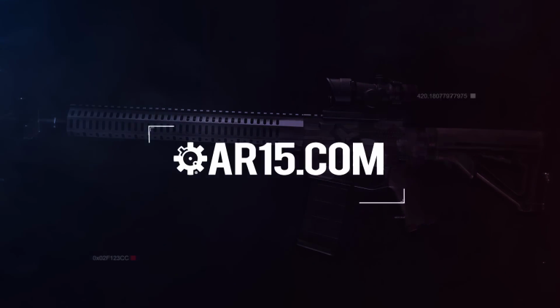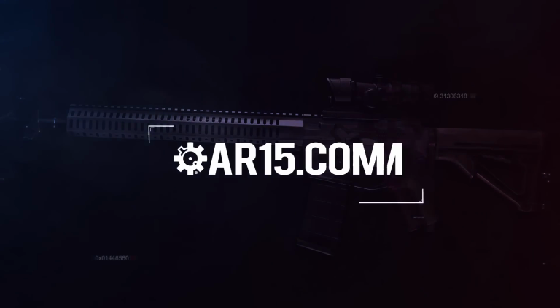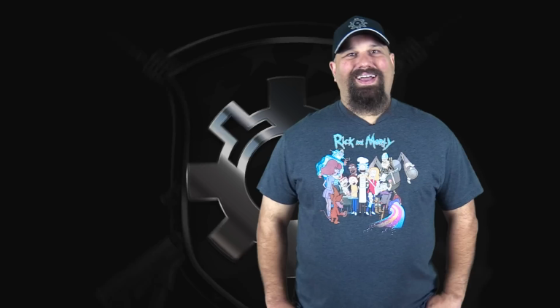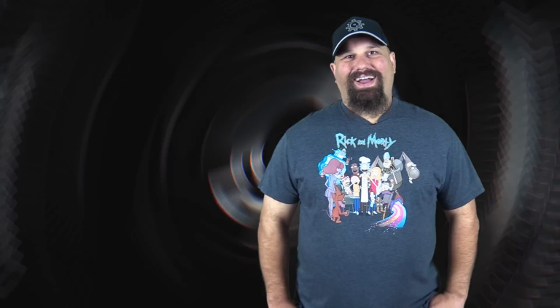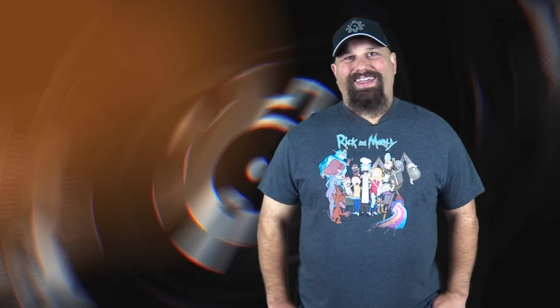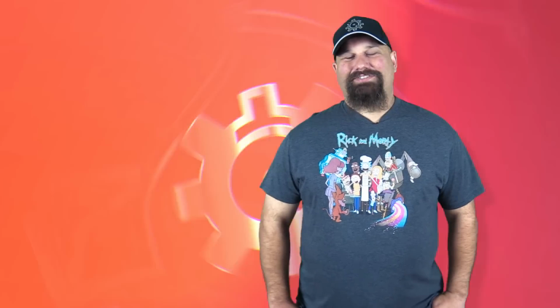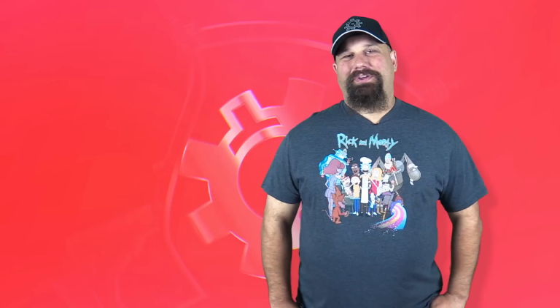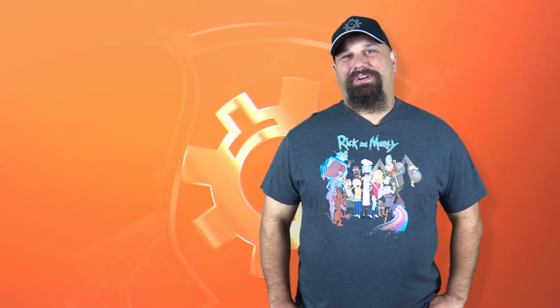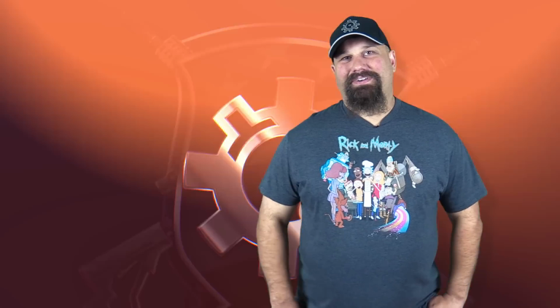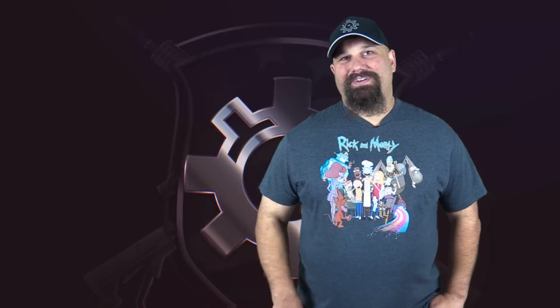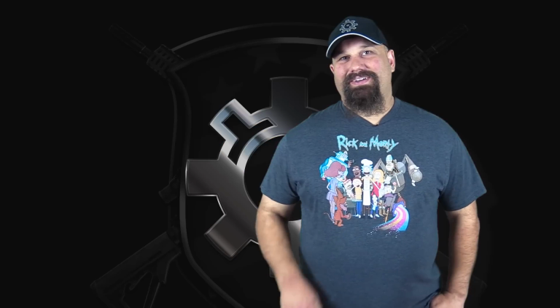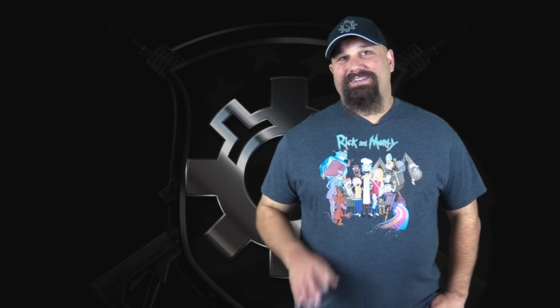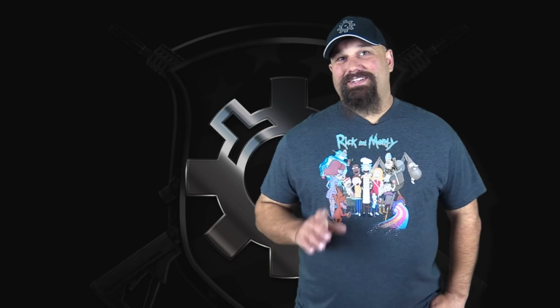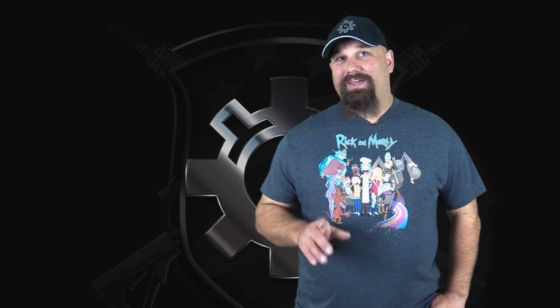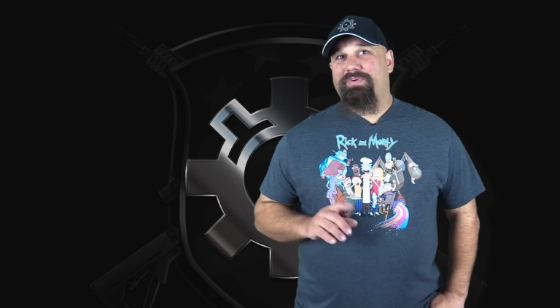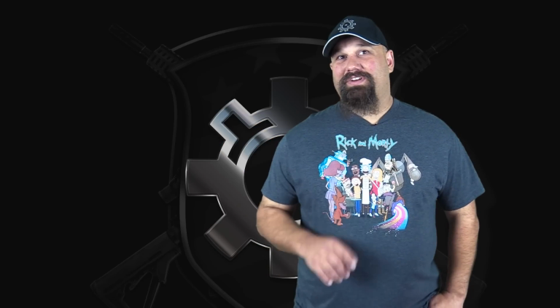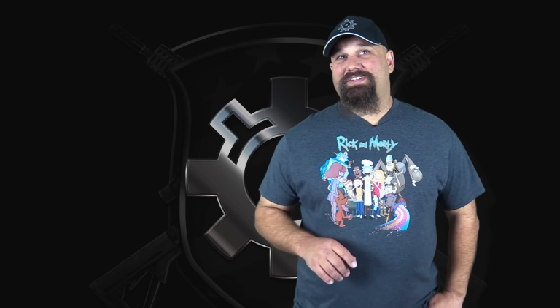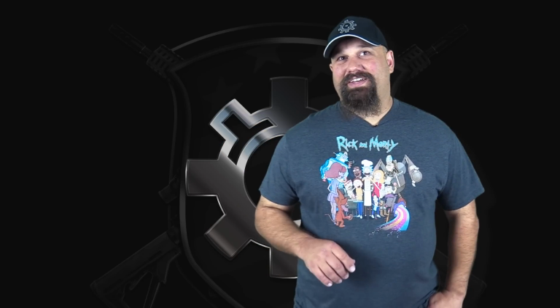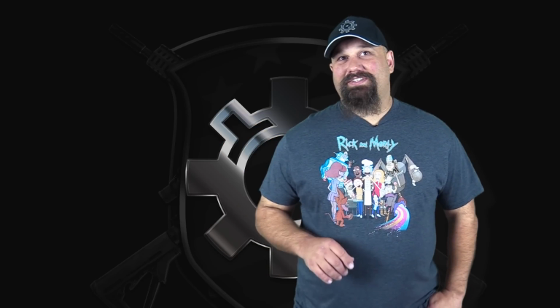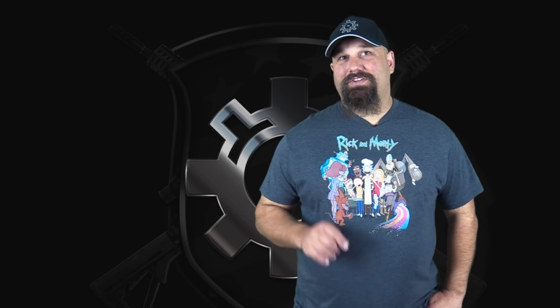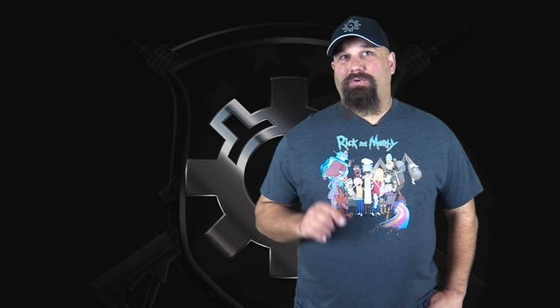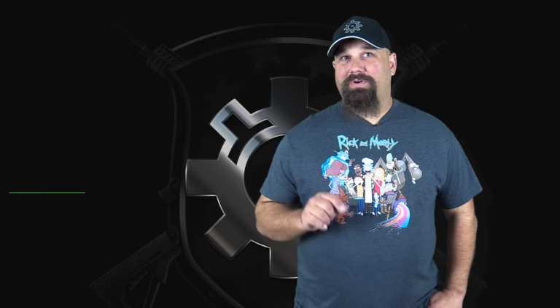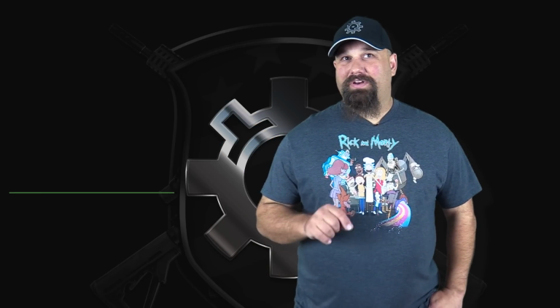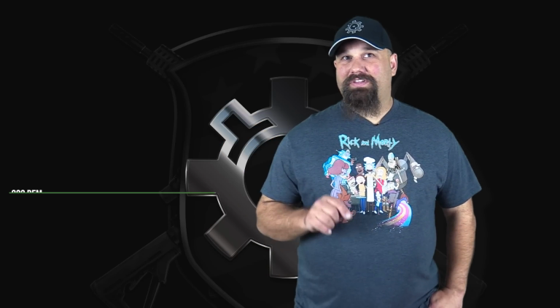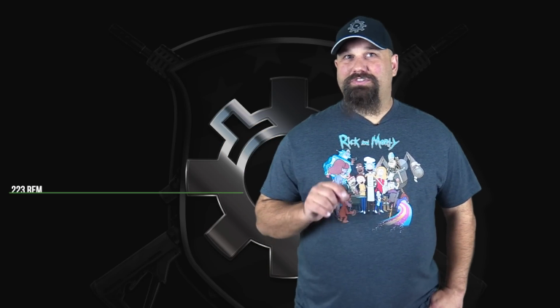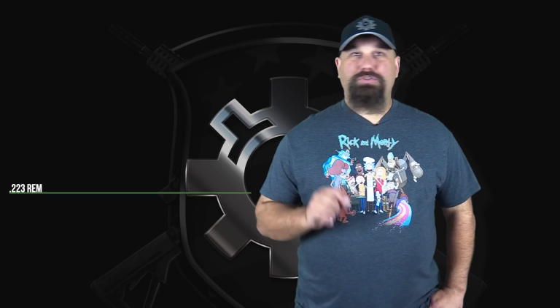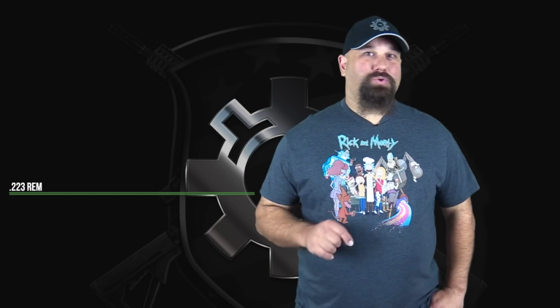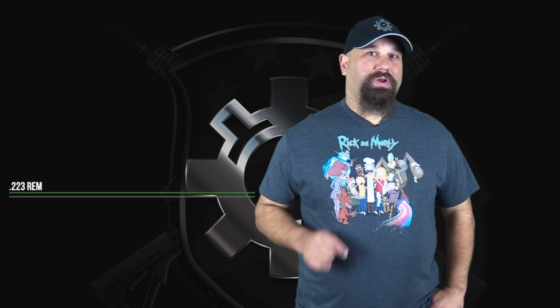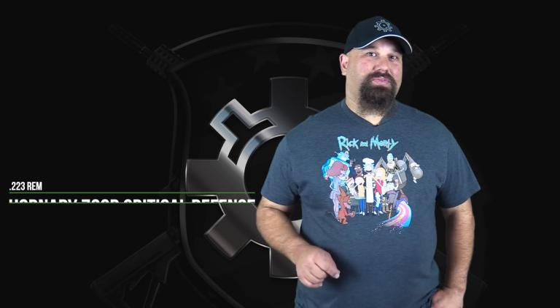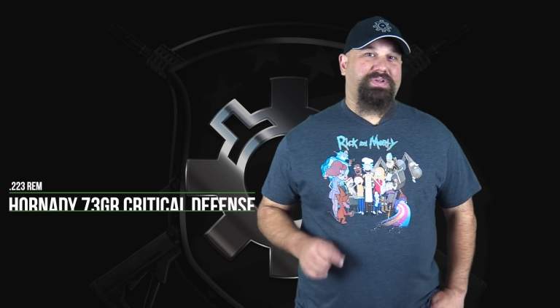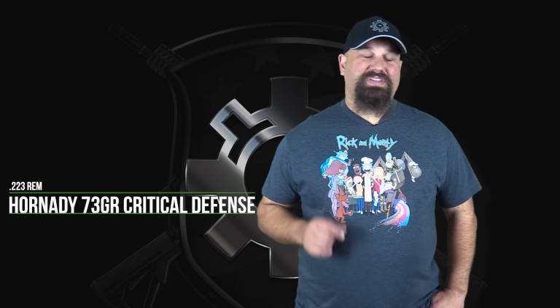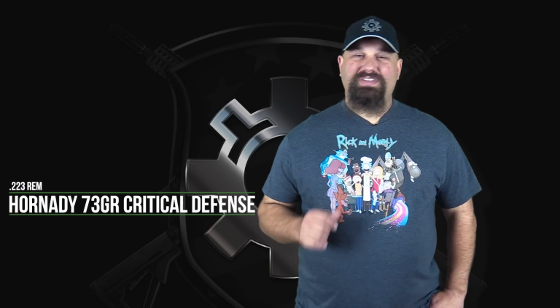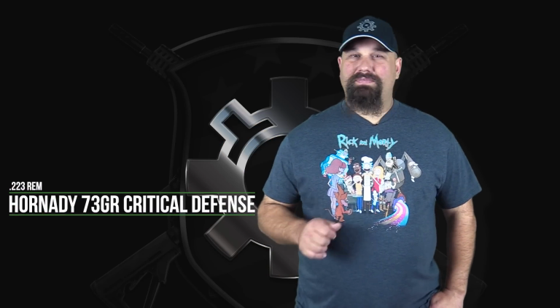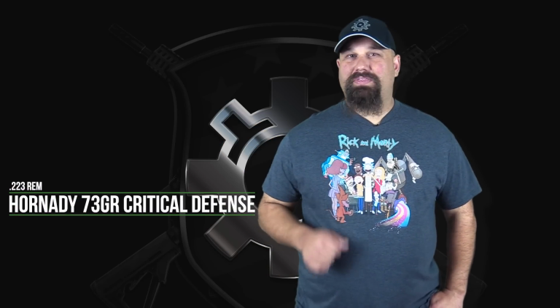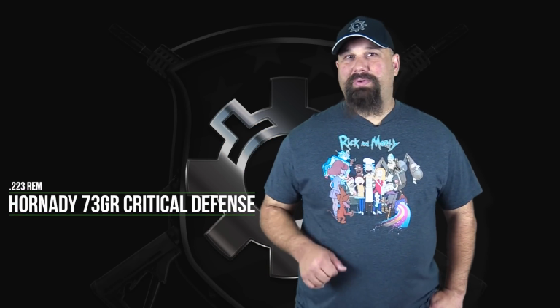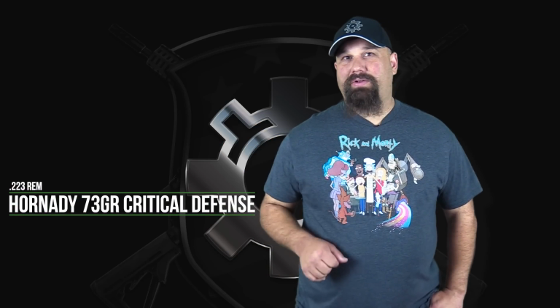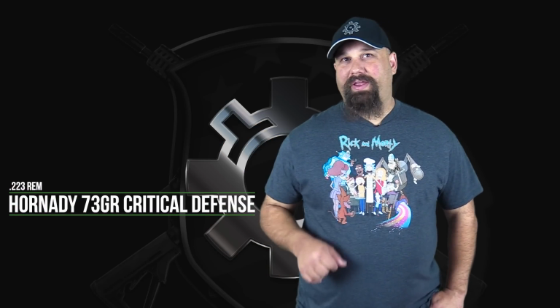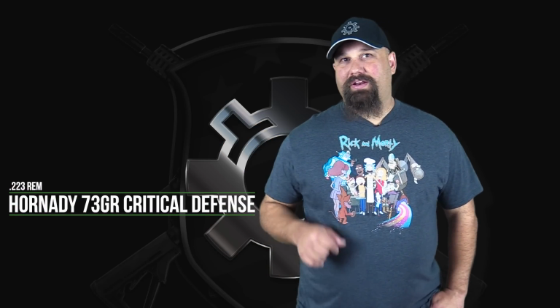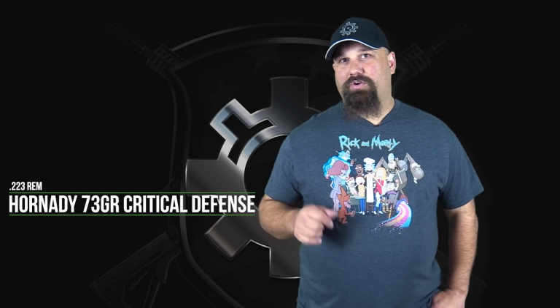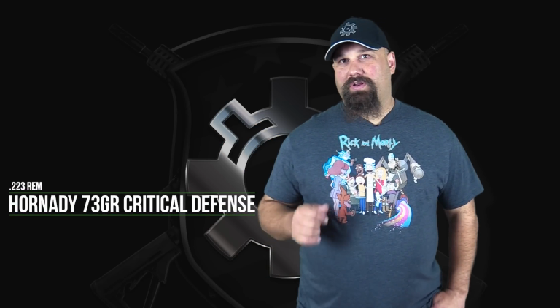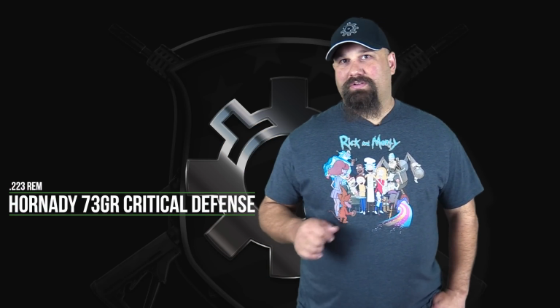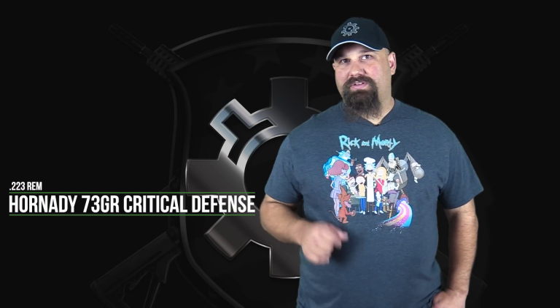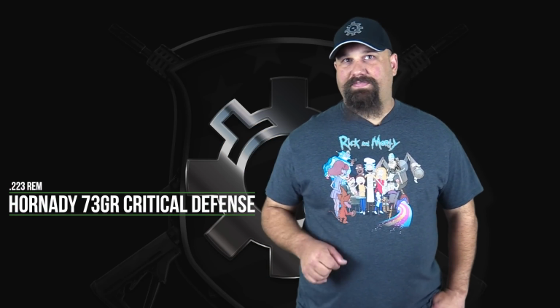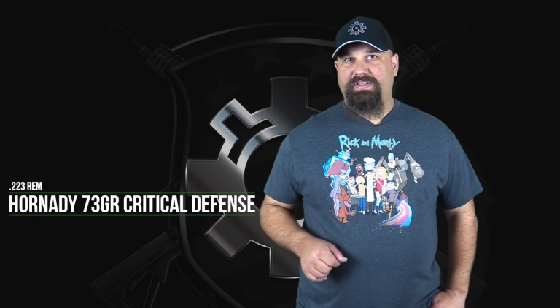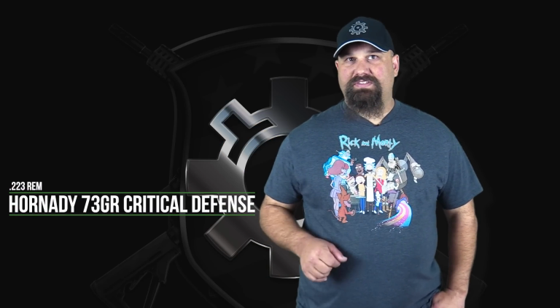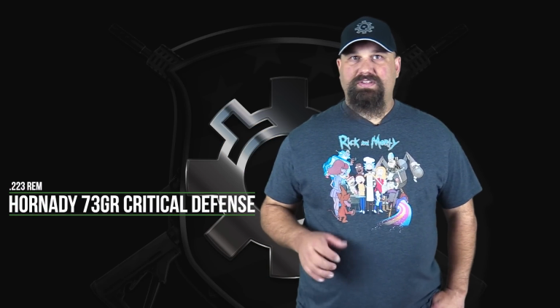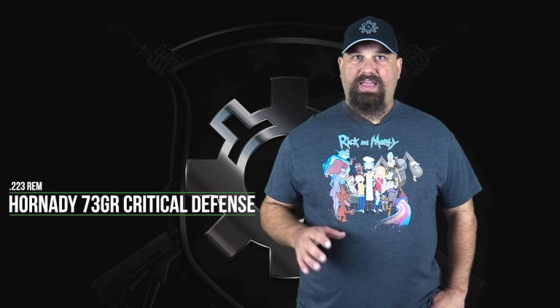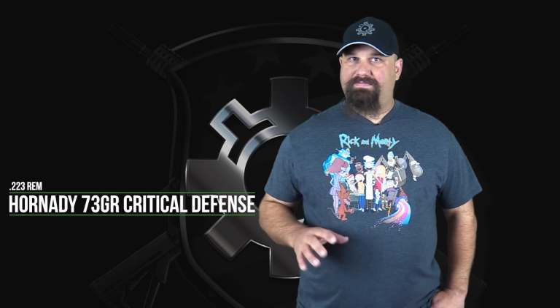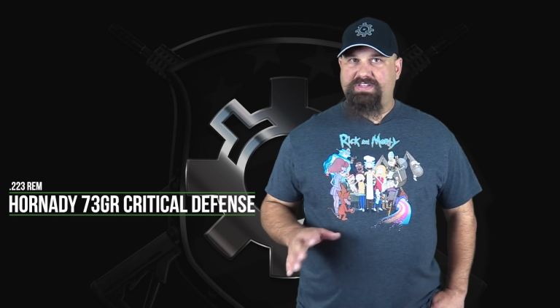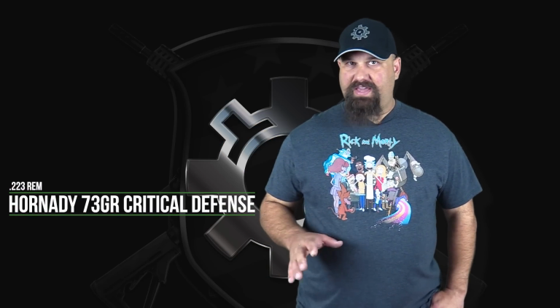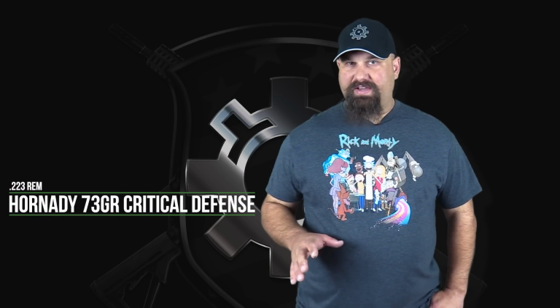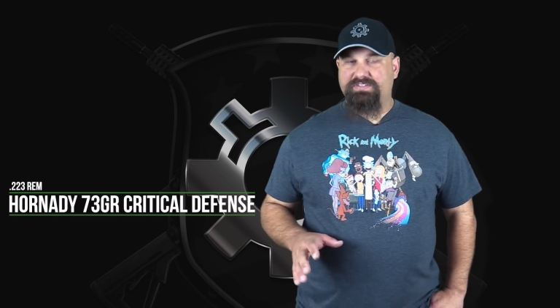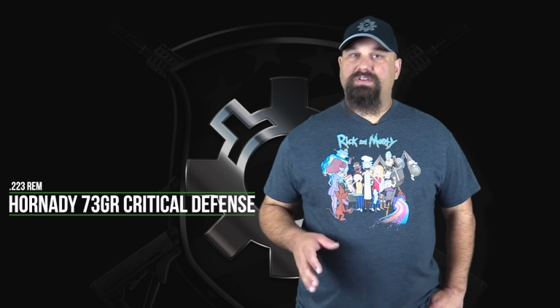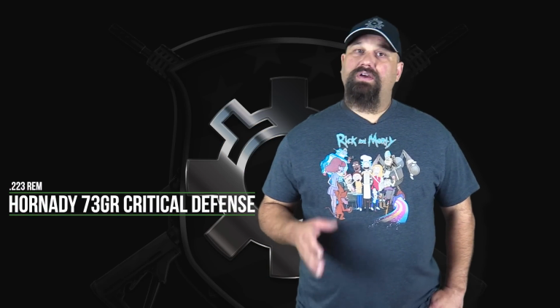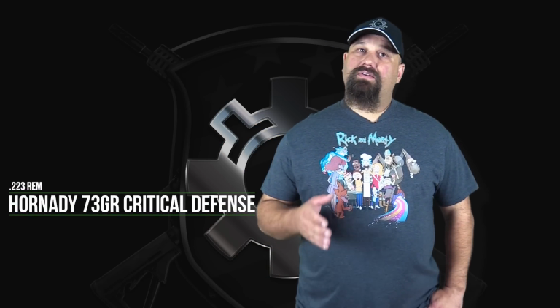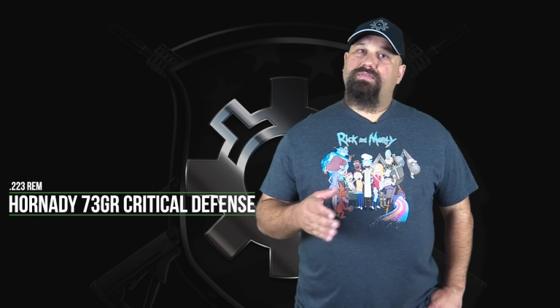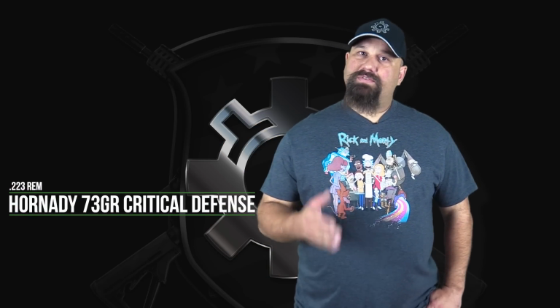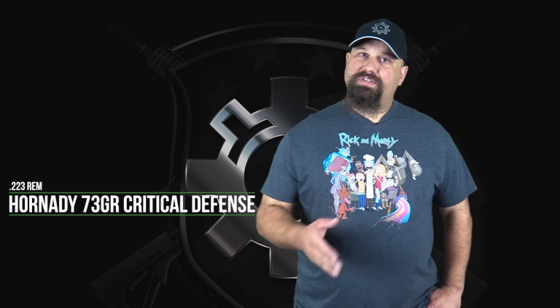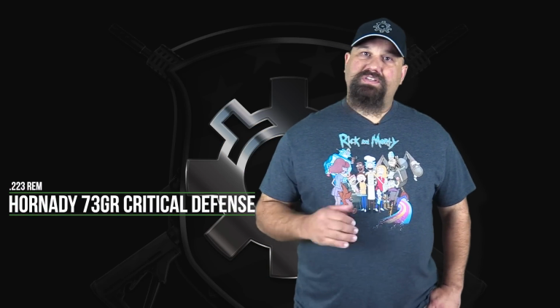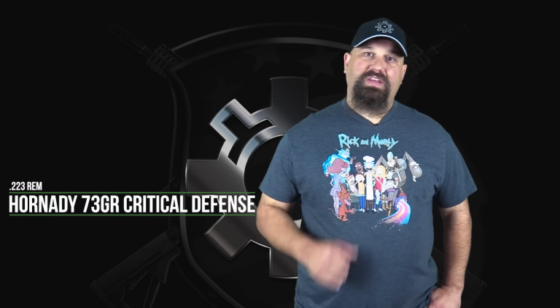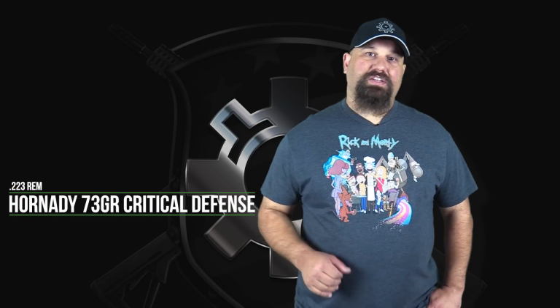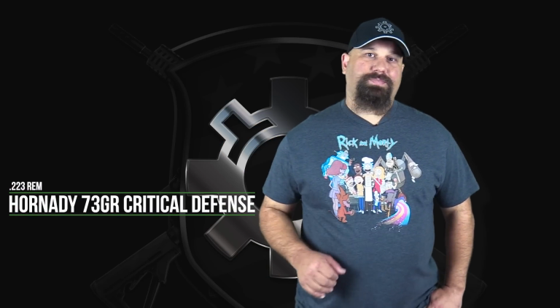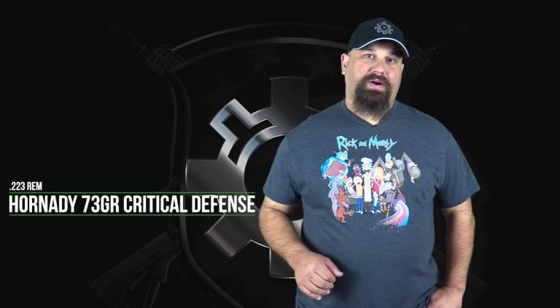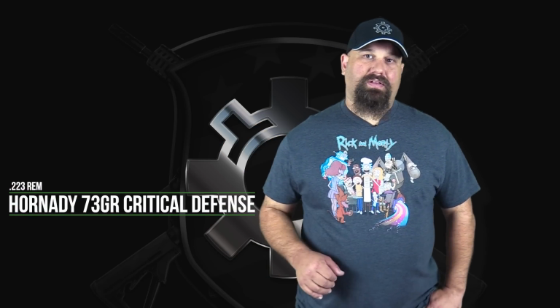Hi, Andrew here. Today we're going to test Hornady's 223 73 grain Critical Defense FTX from a 16 inch barrel.